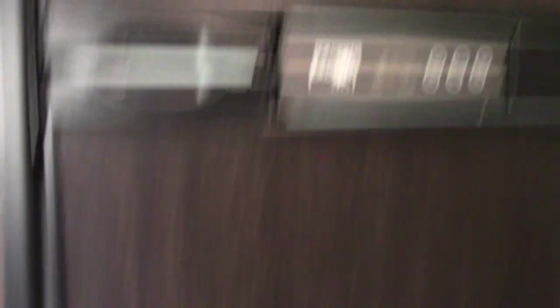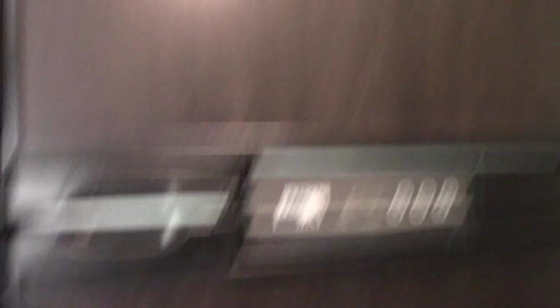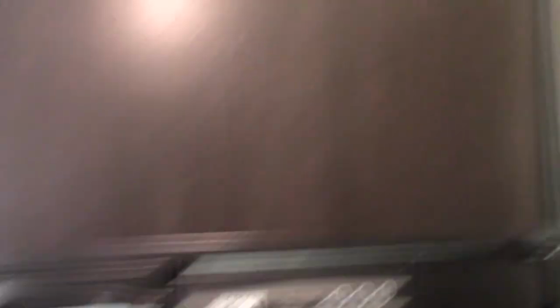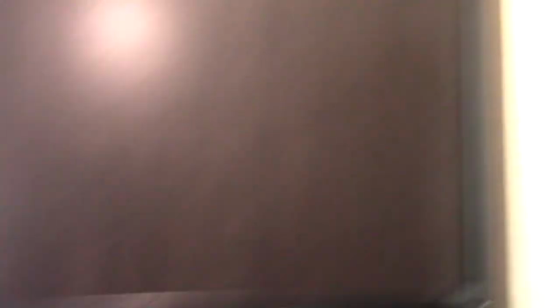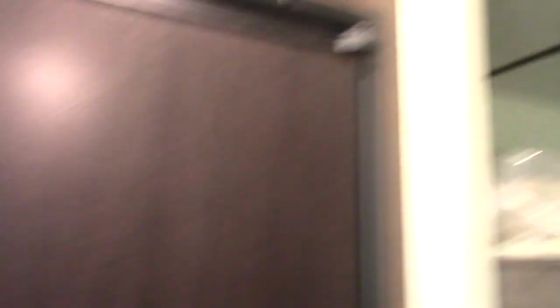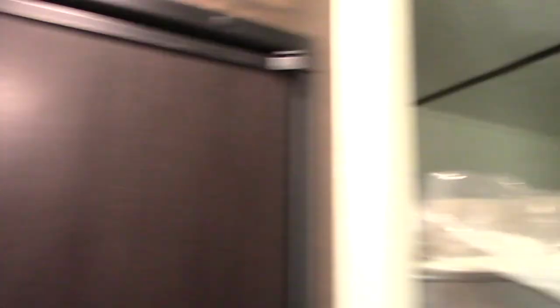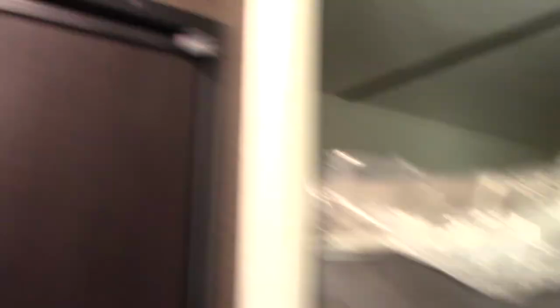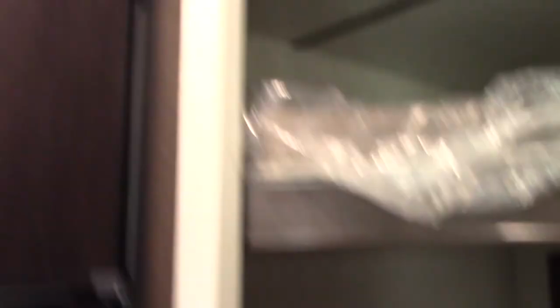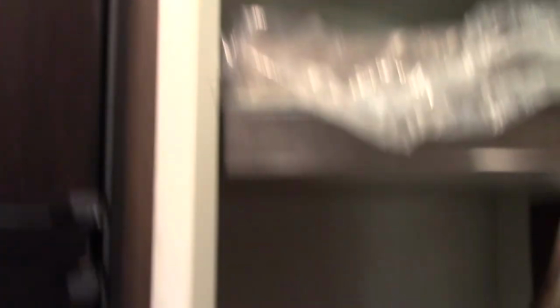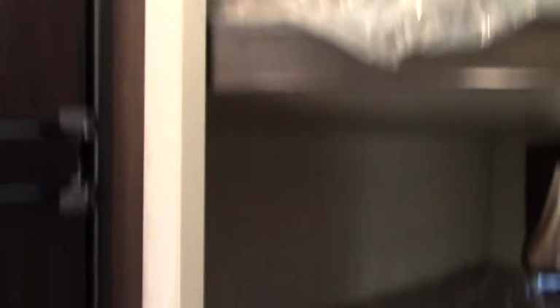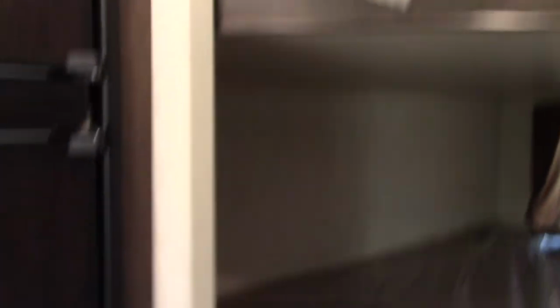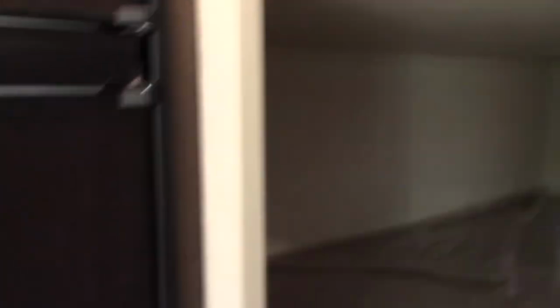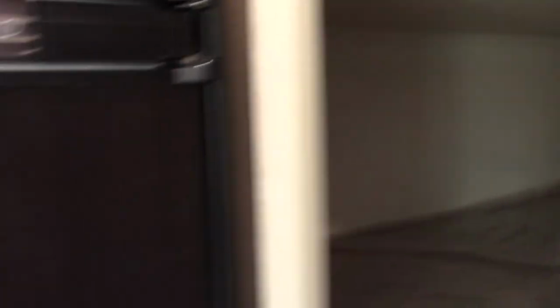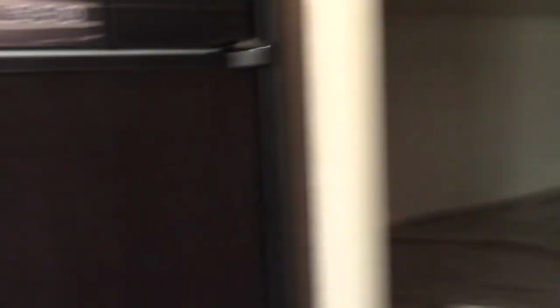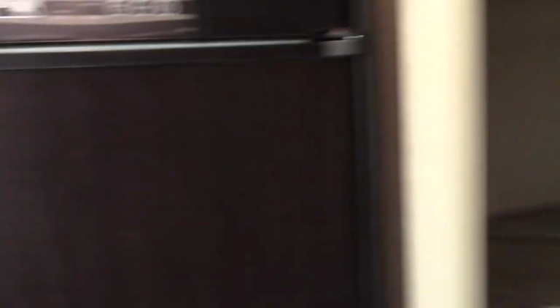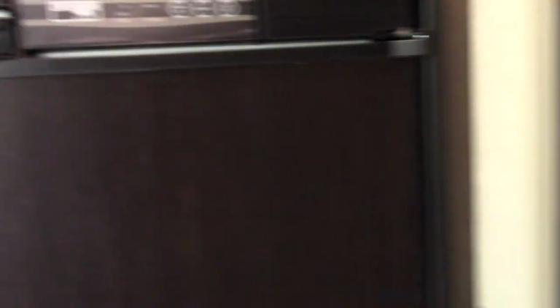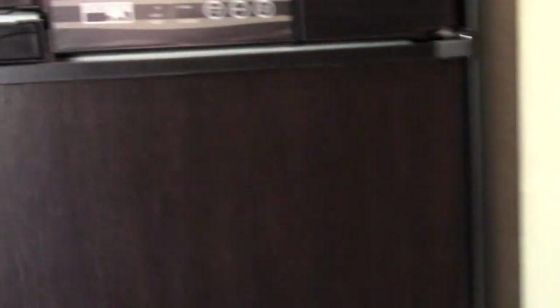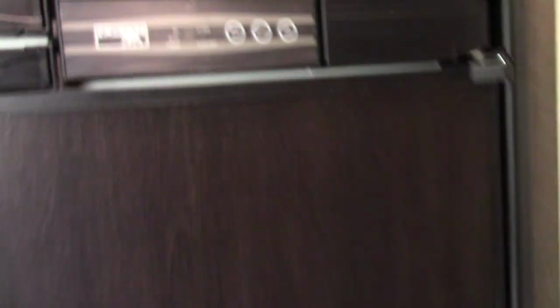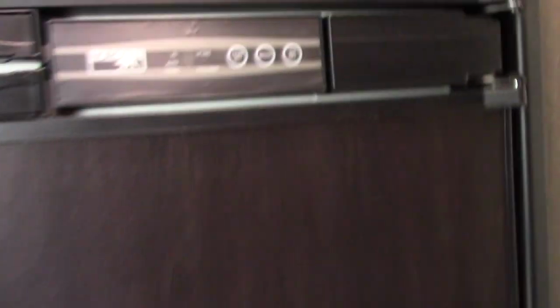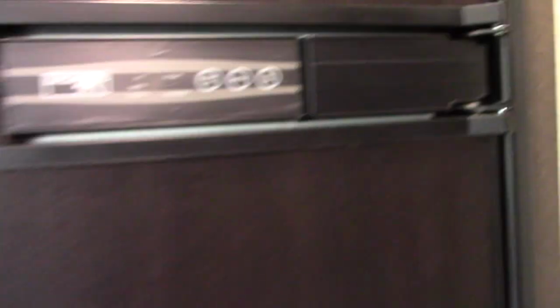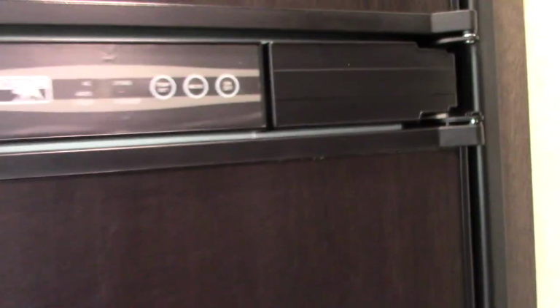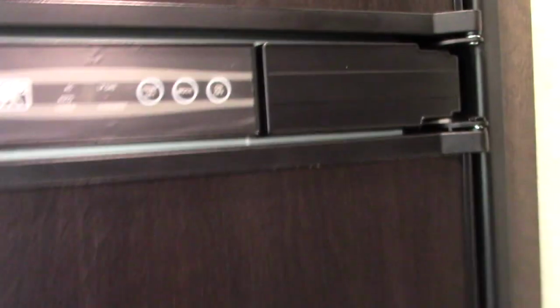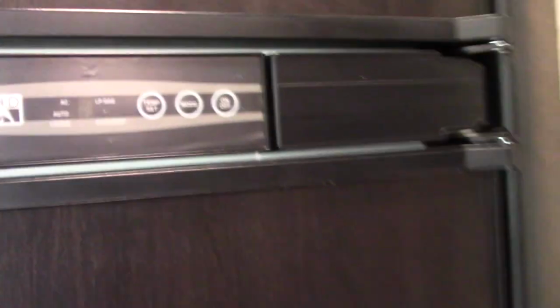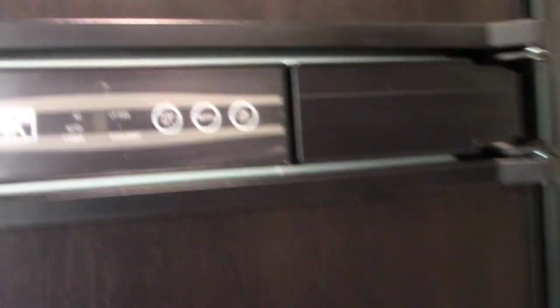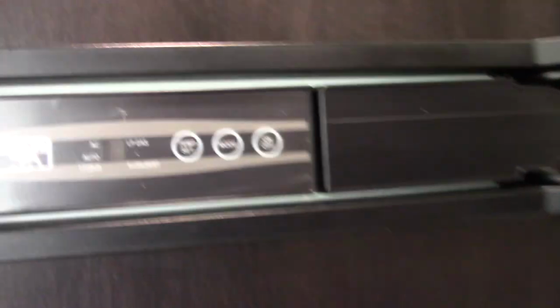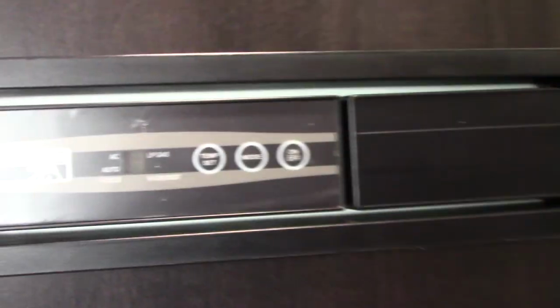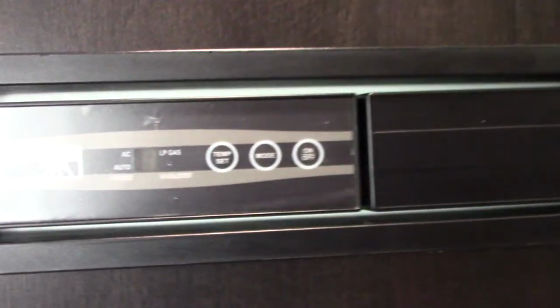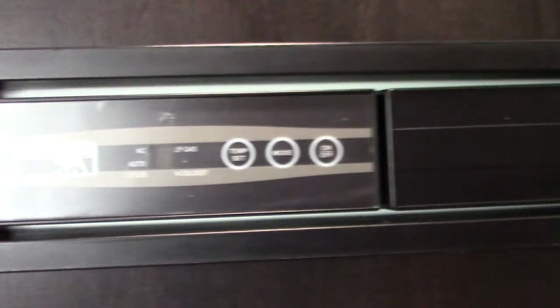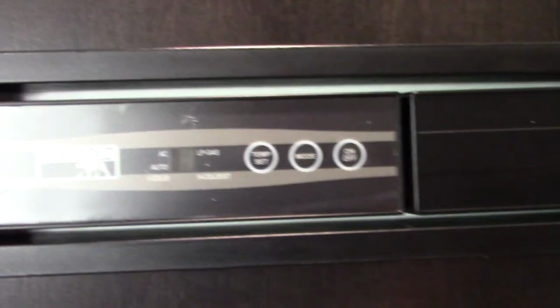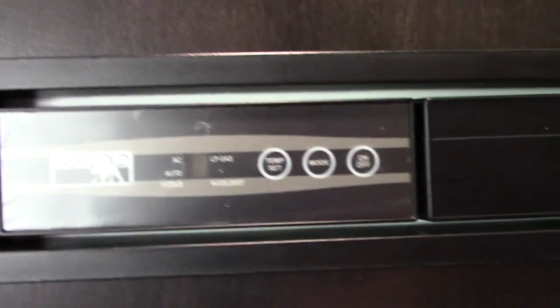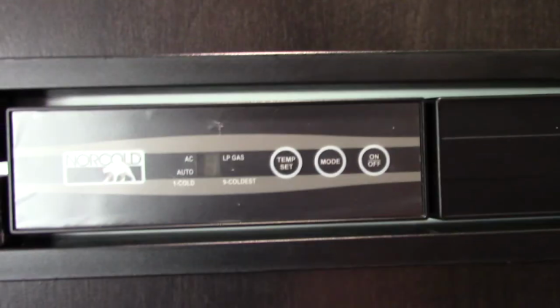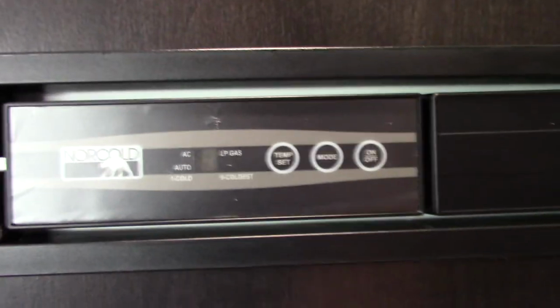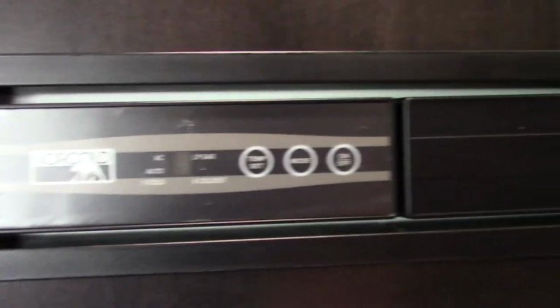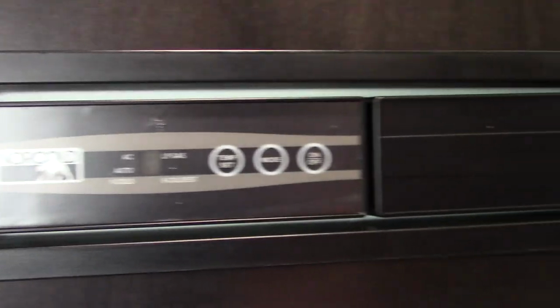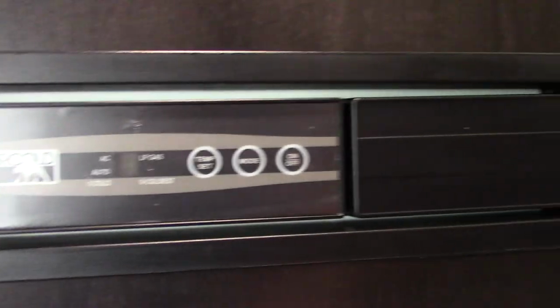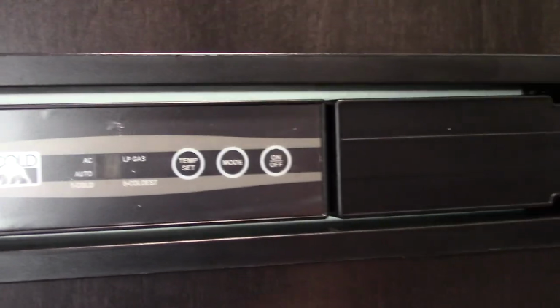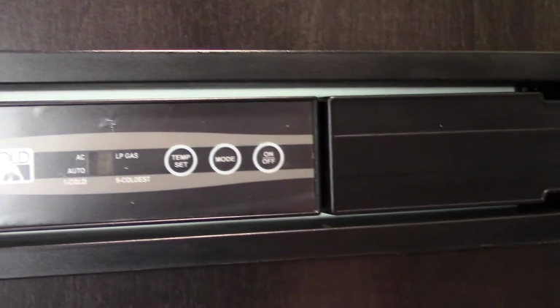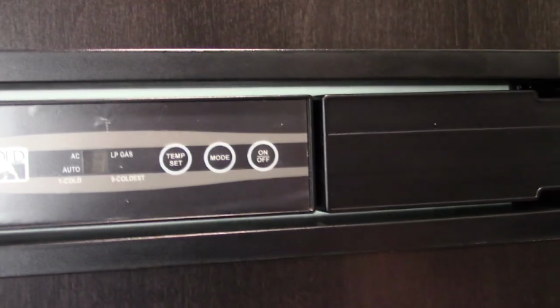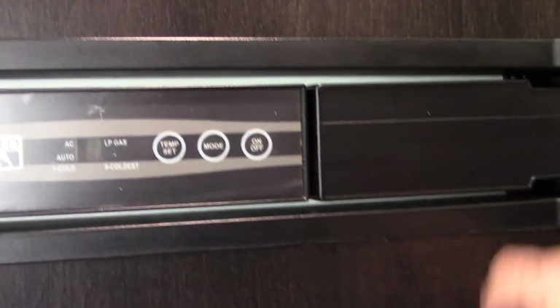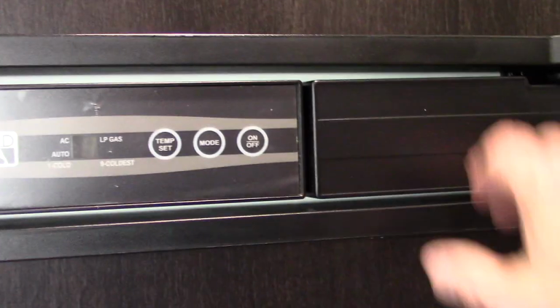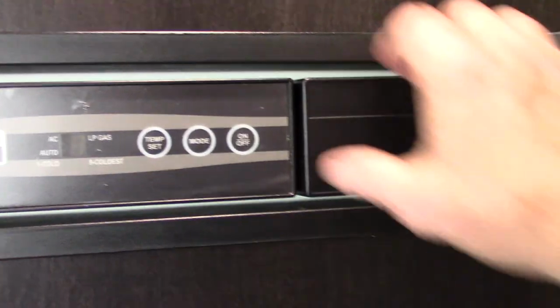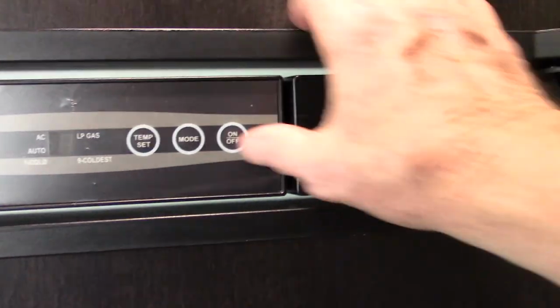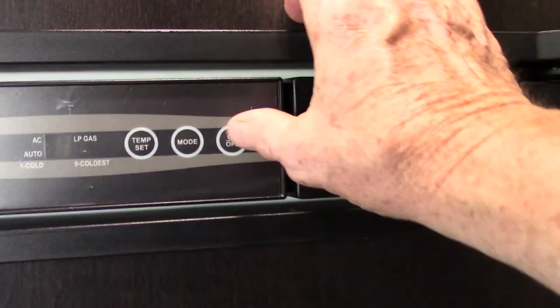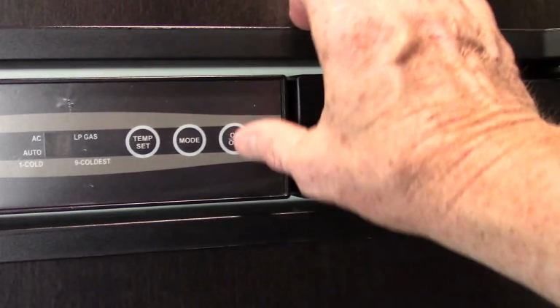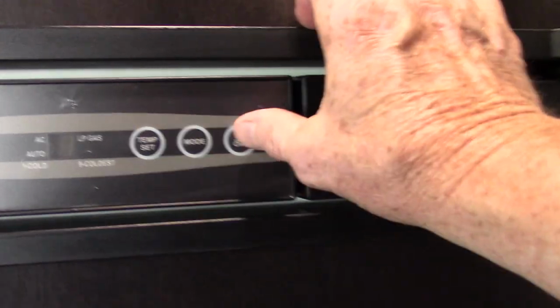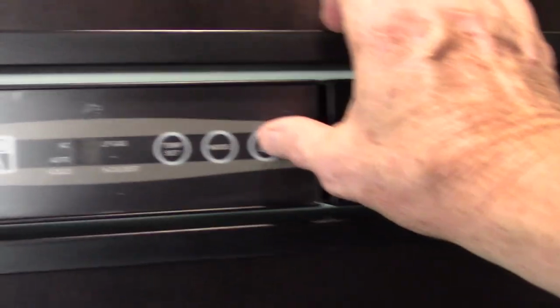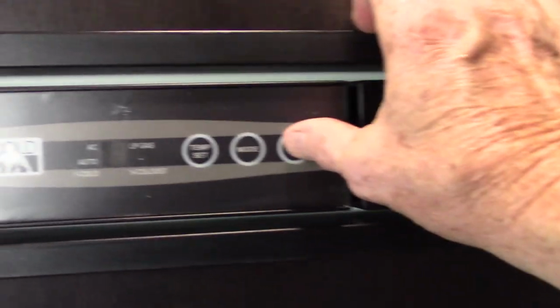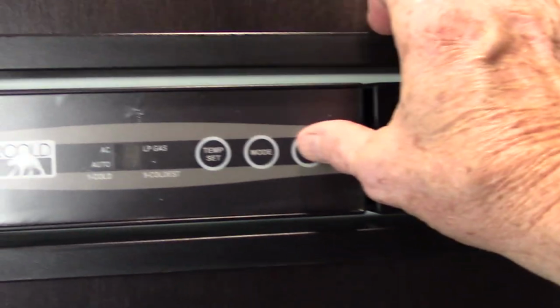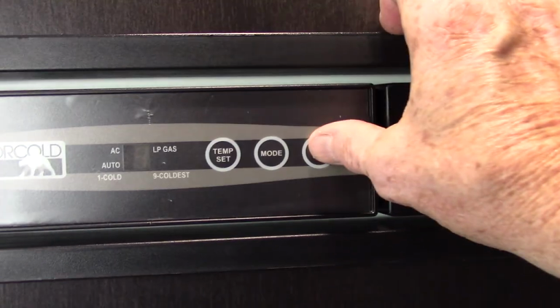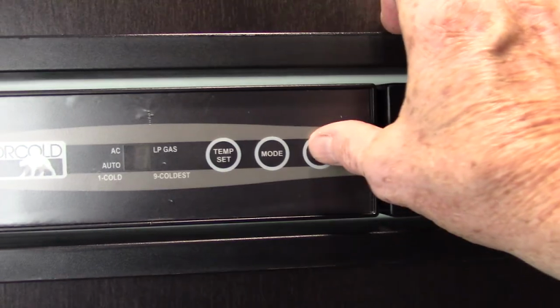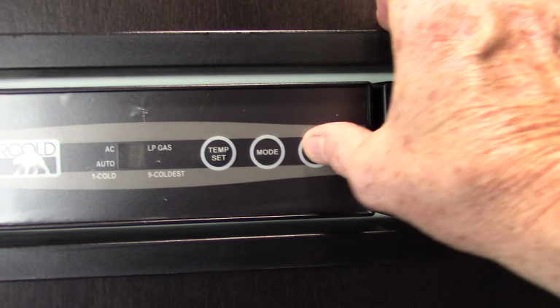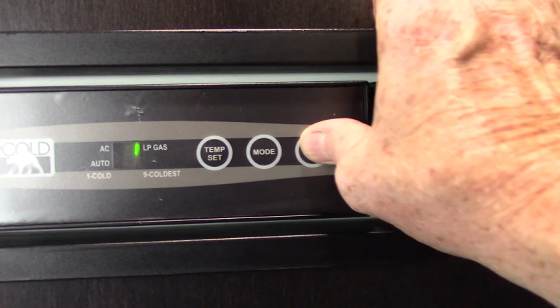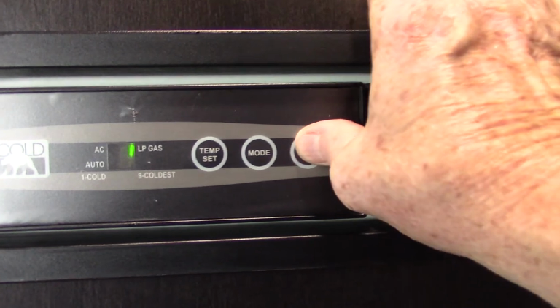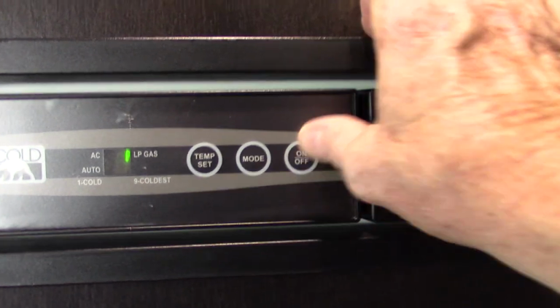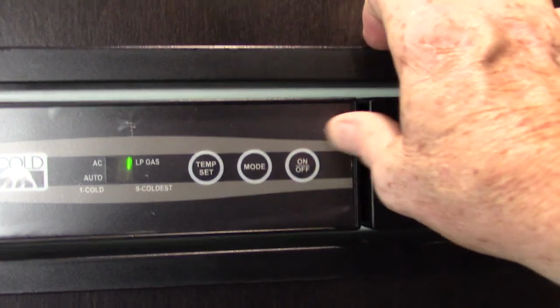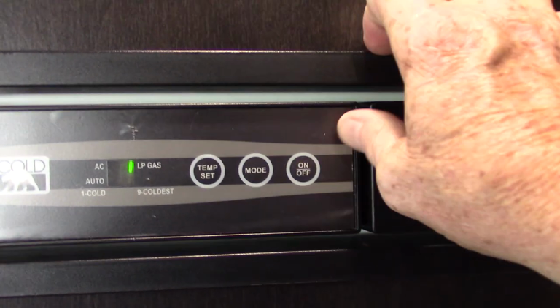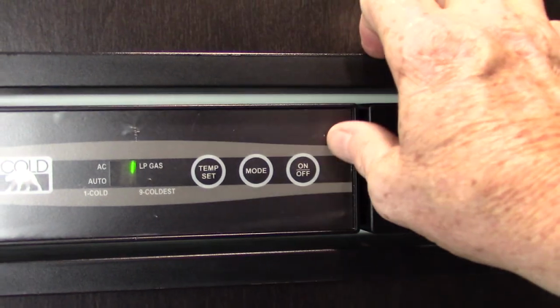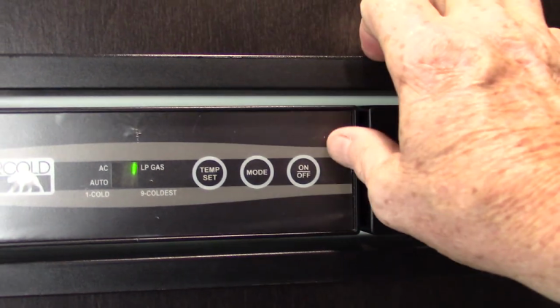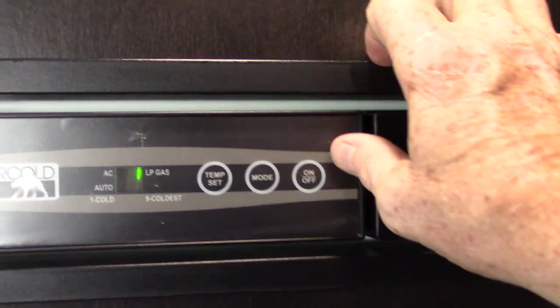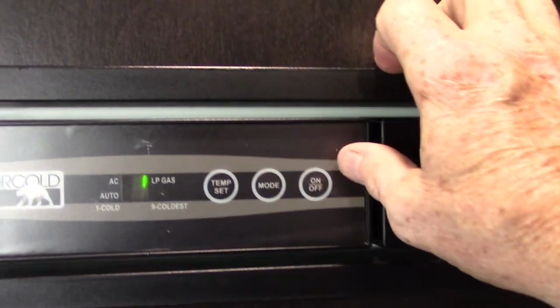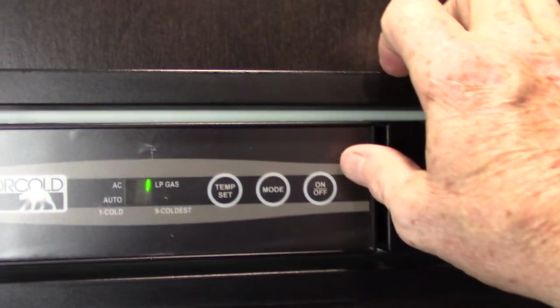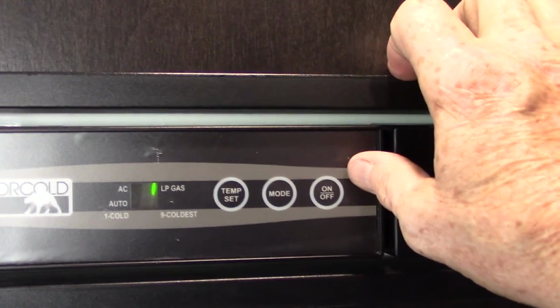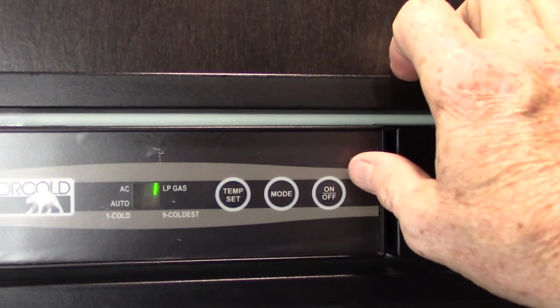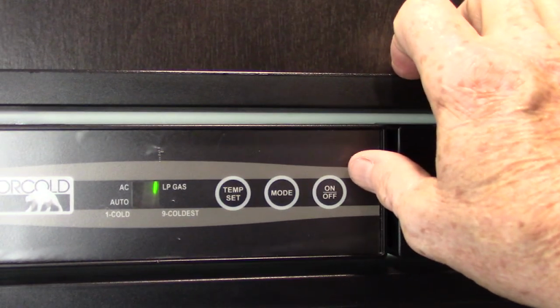This is your refrigerator. It's on and off right here — it's on. This either runs on LP gas or 110 AC.